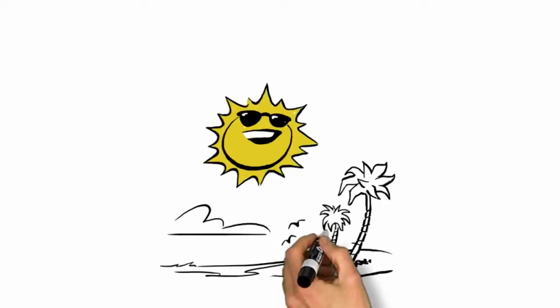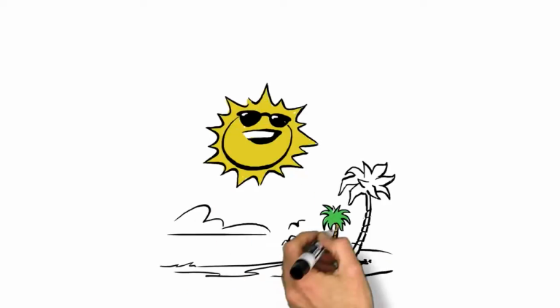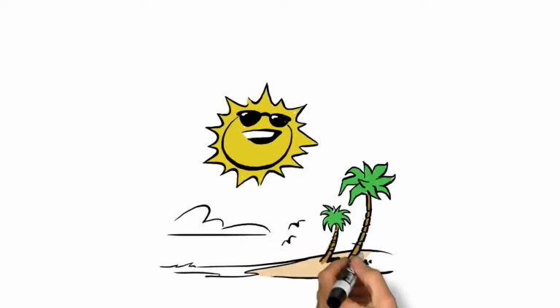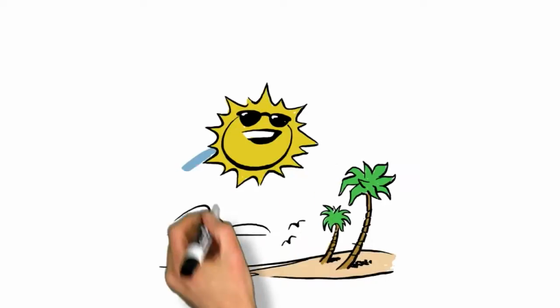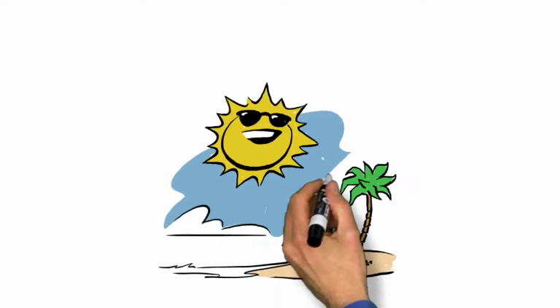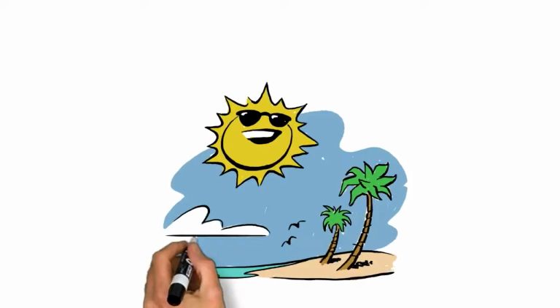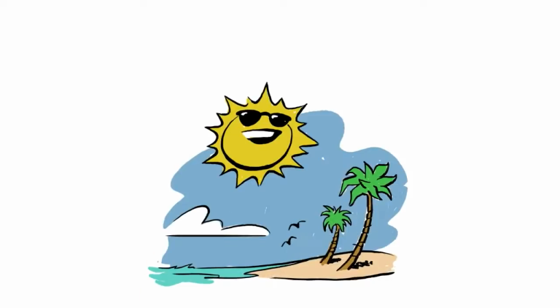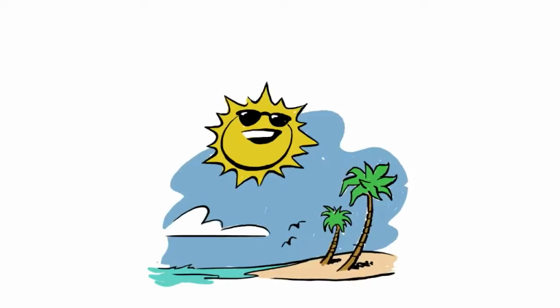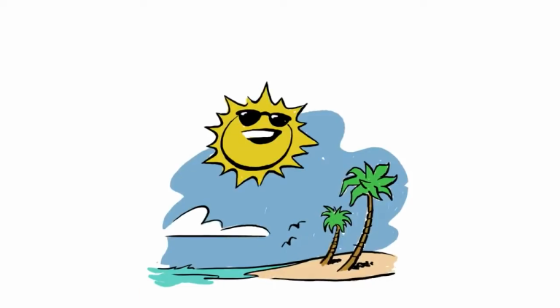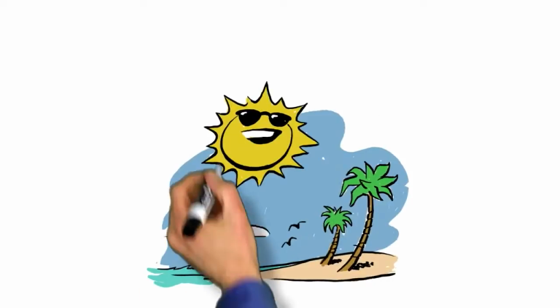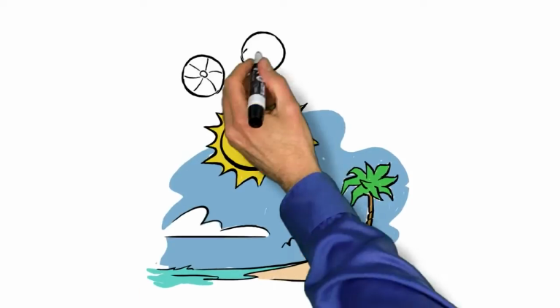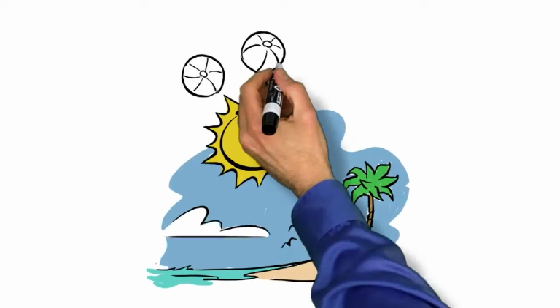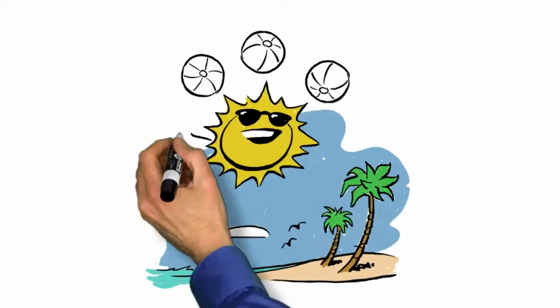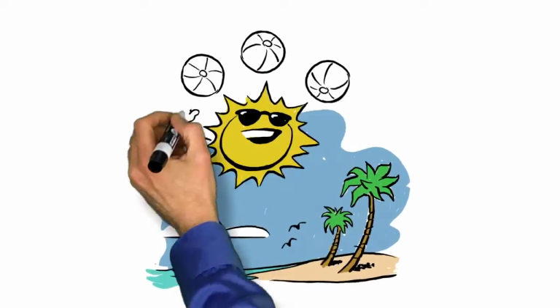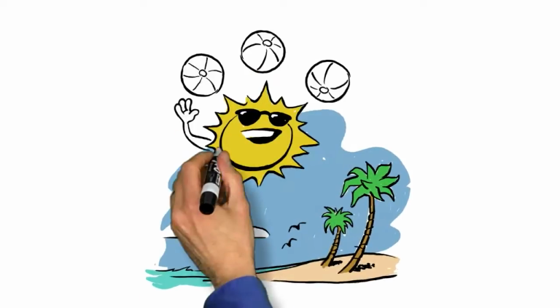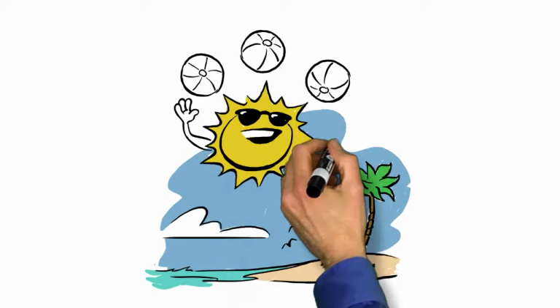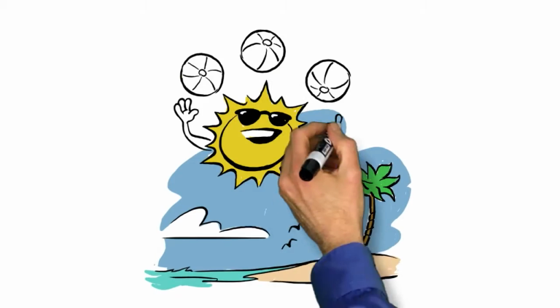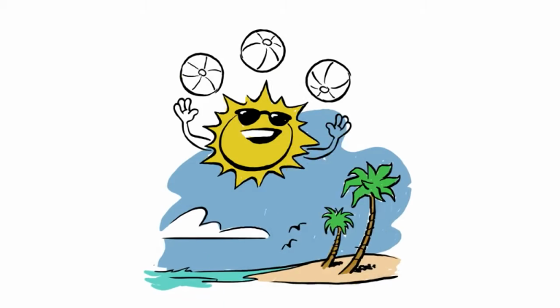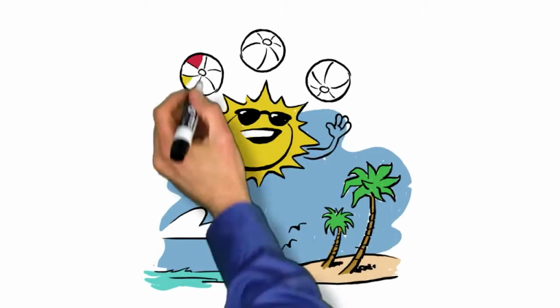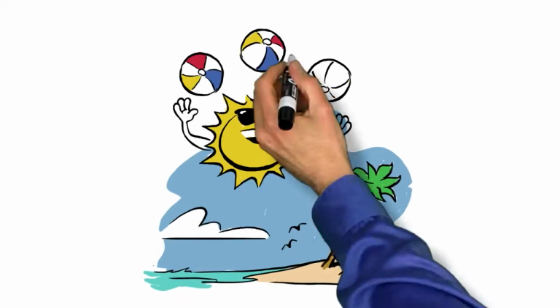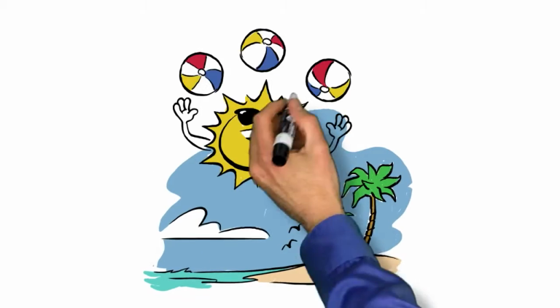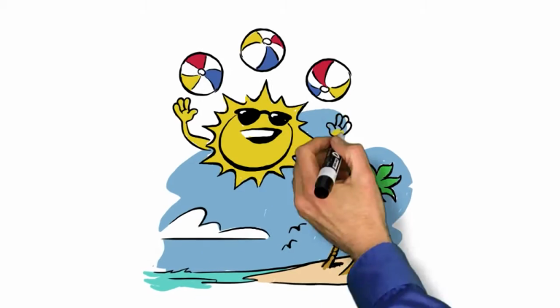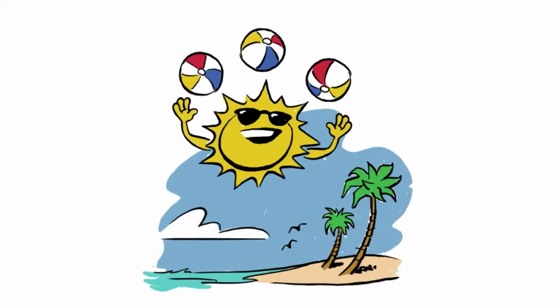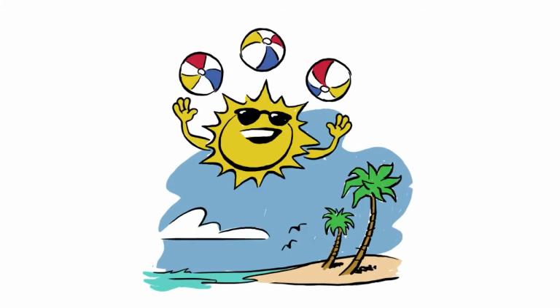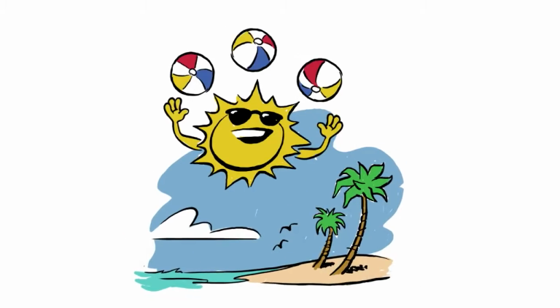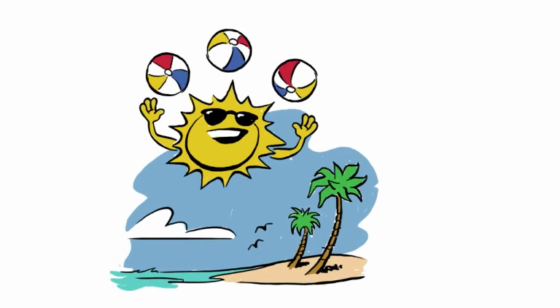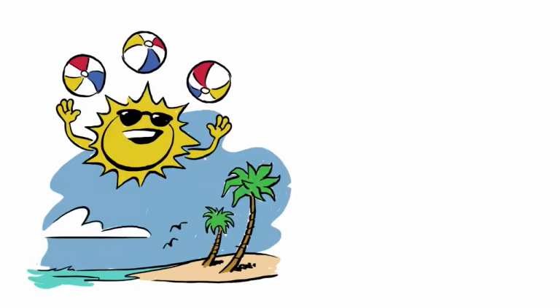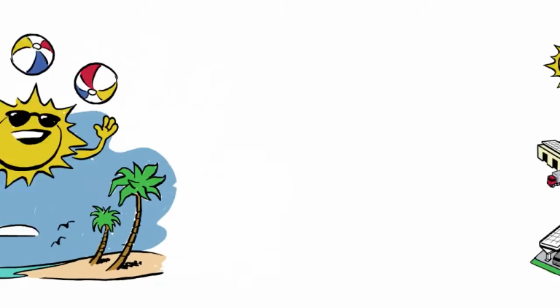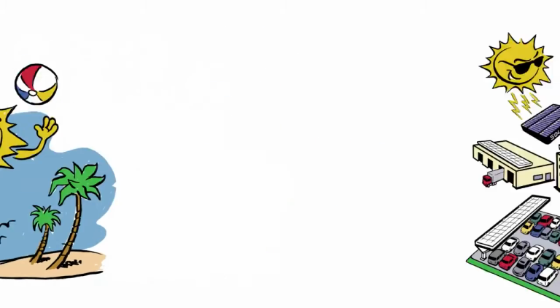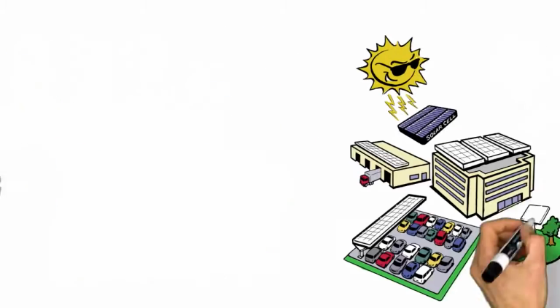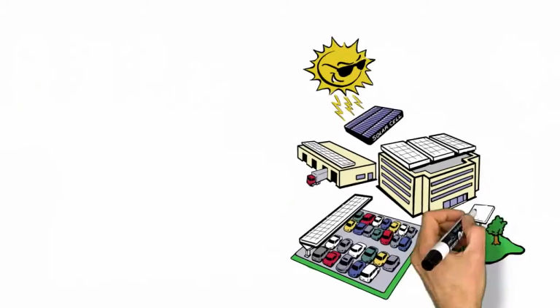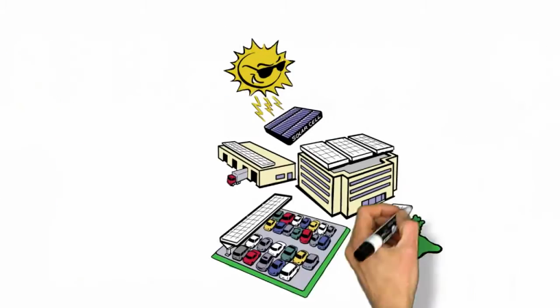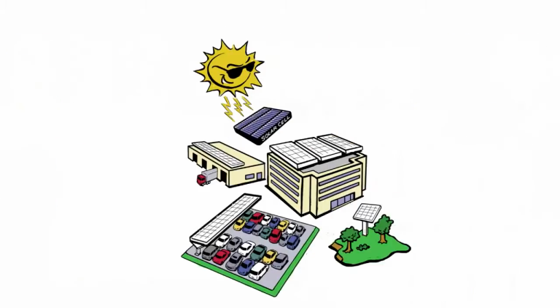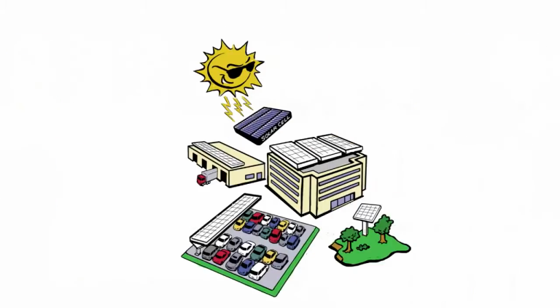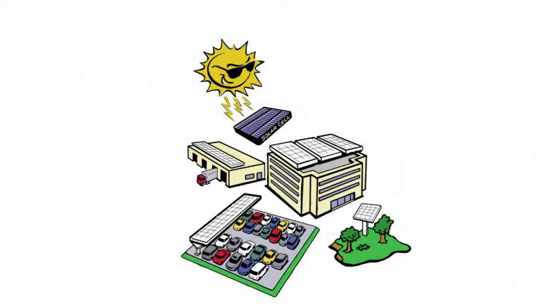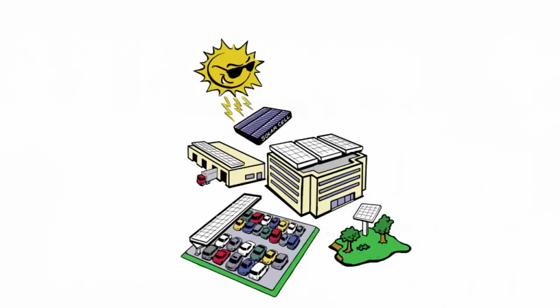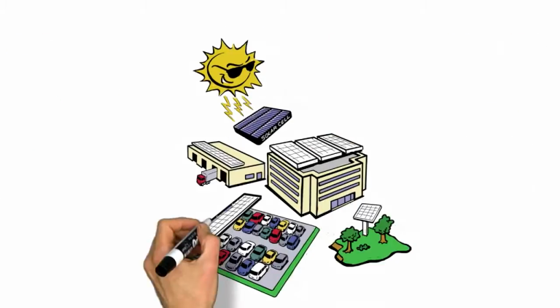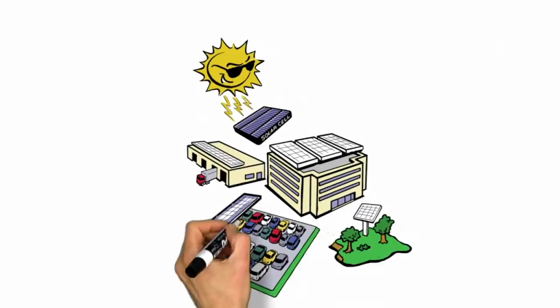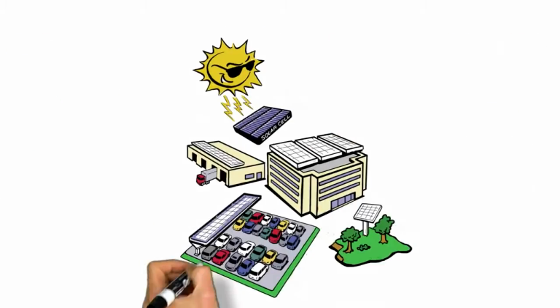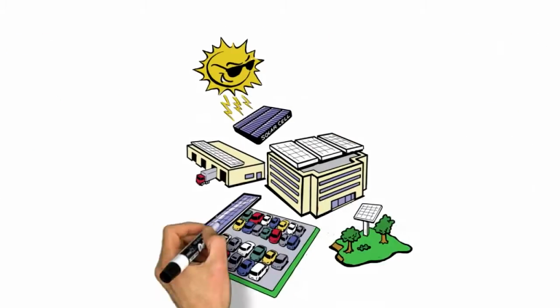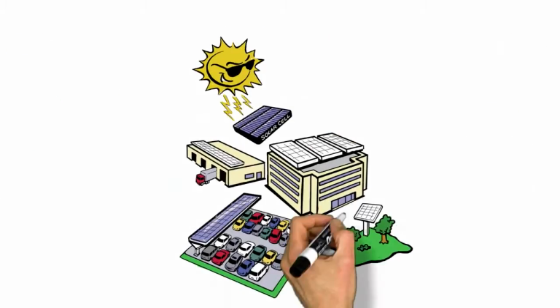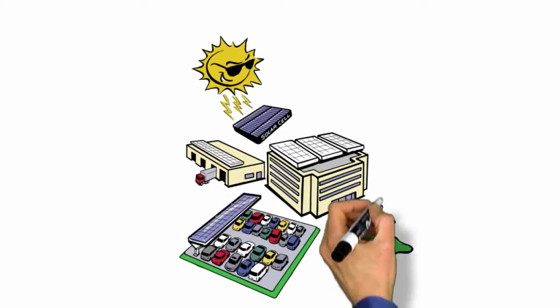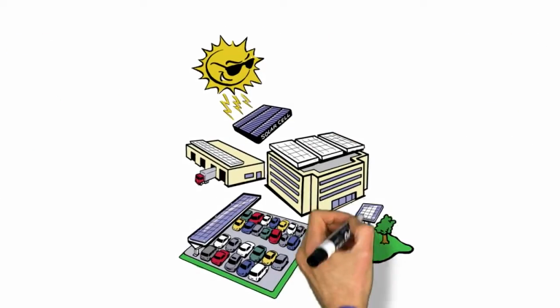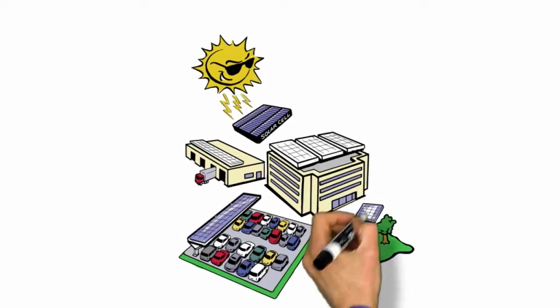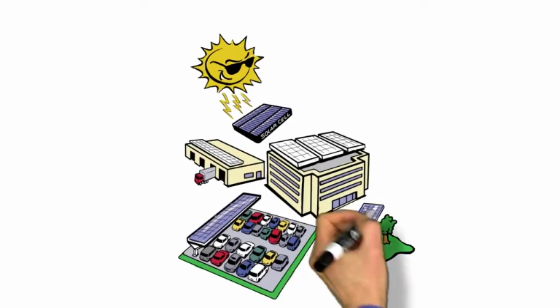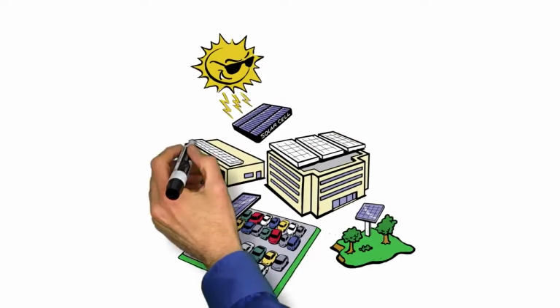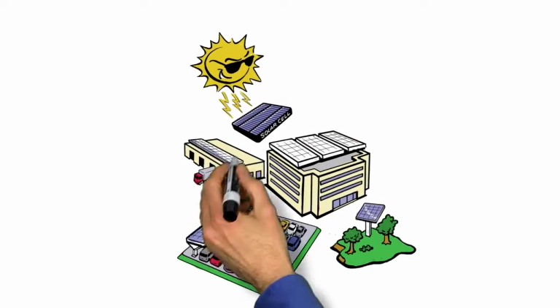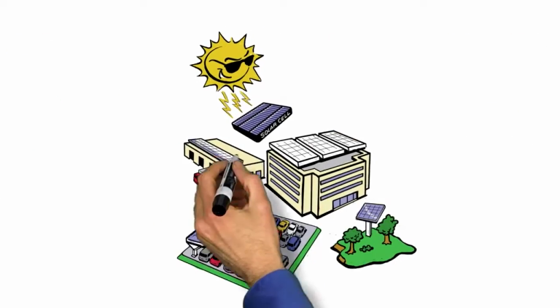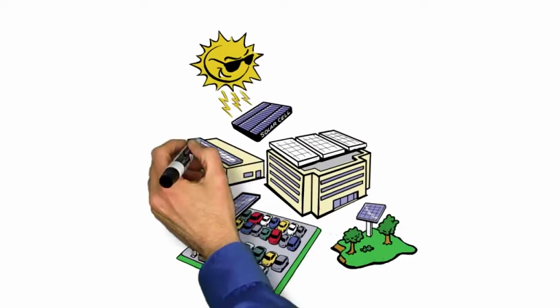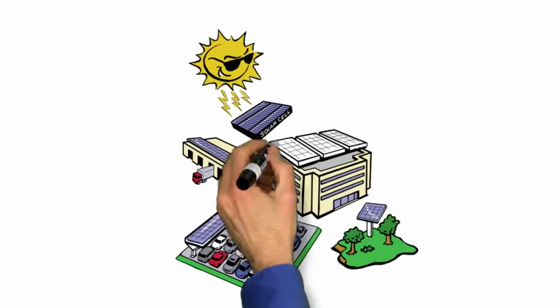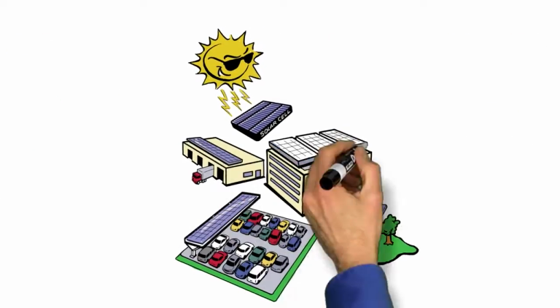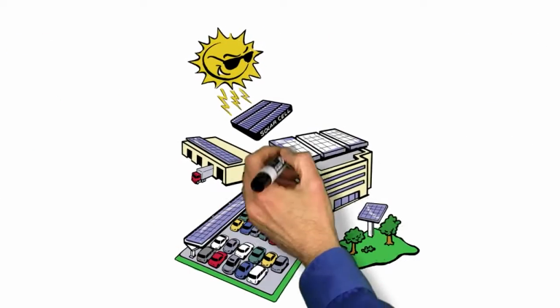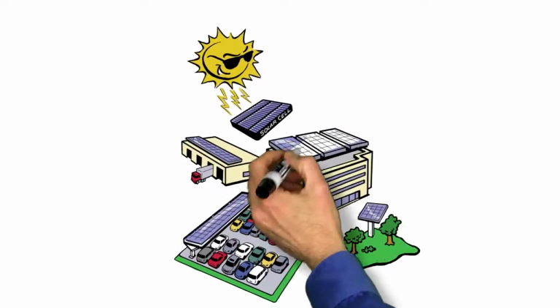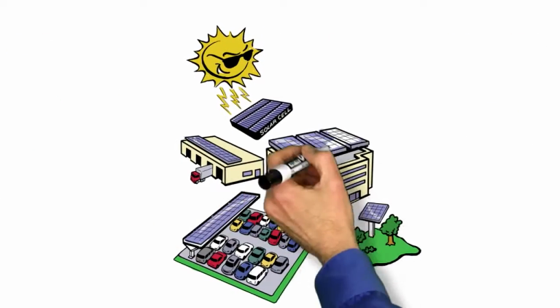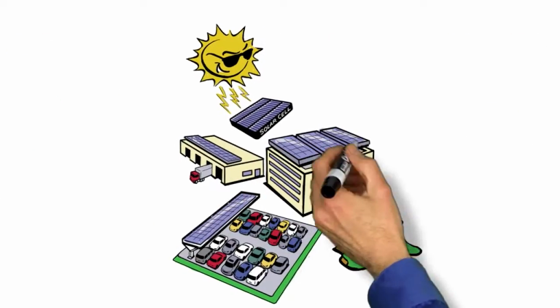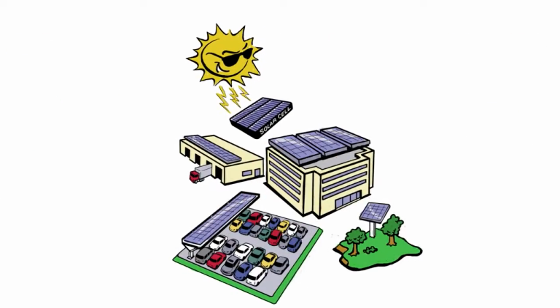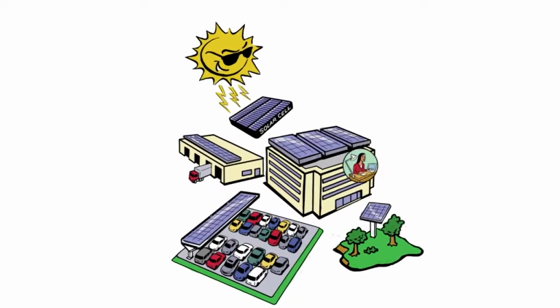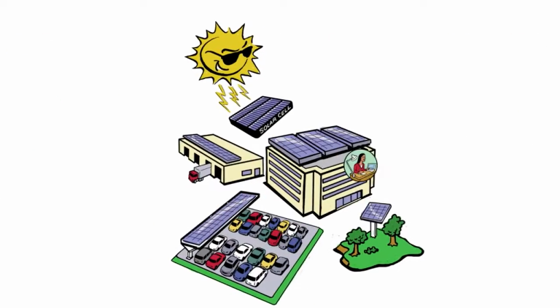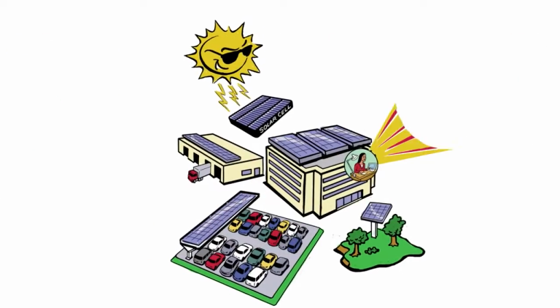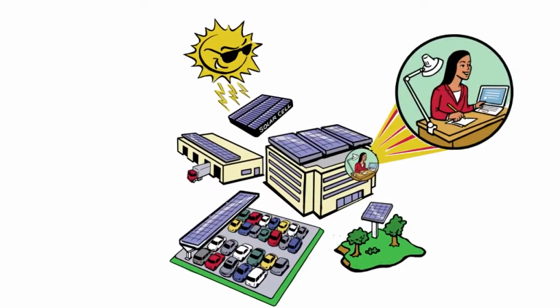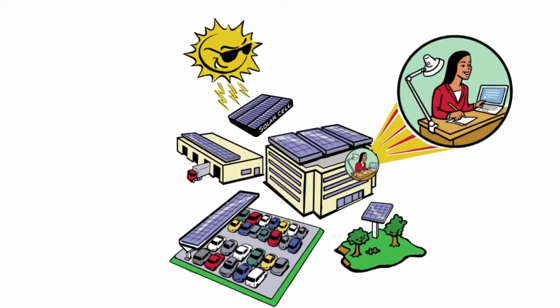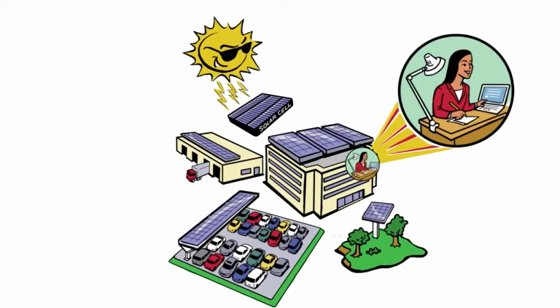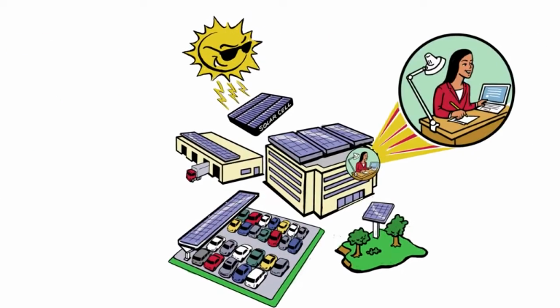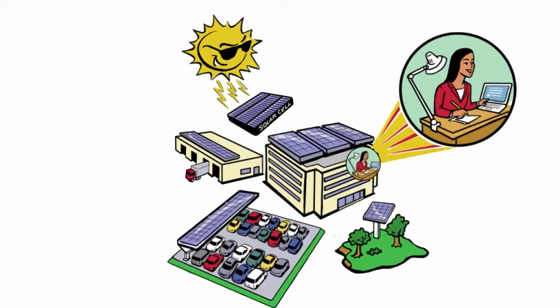Let's talk about the sun. No, not the weather. But let's talk about what the sun and energy from the sun can do for you.